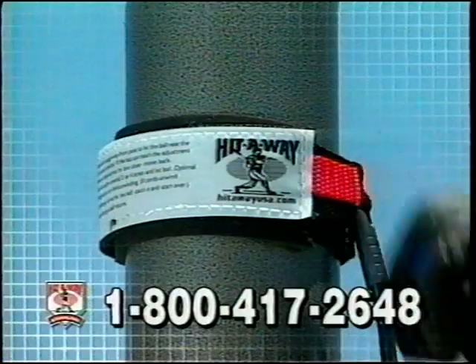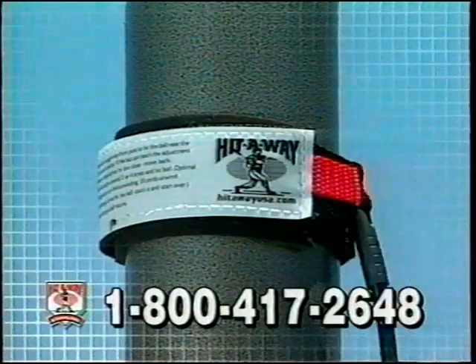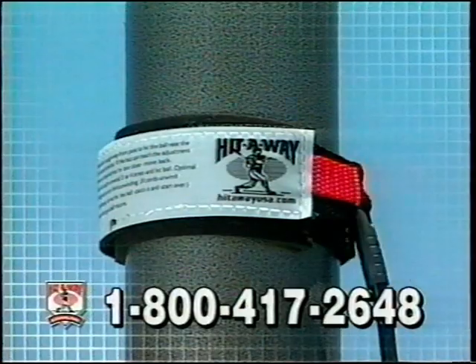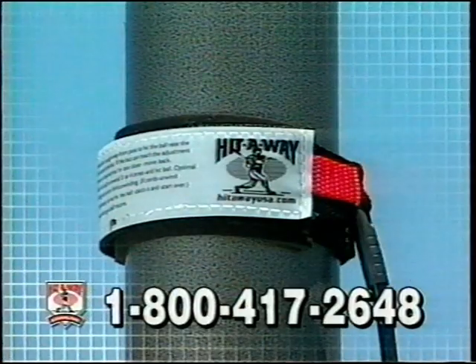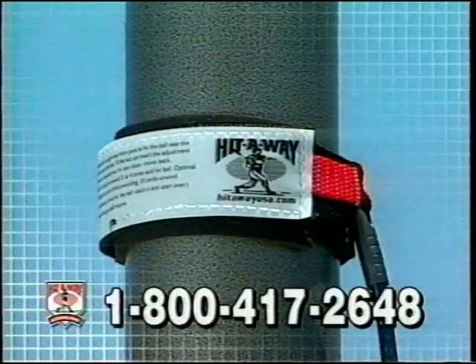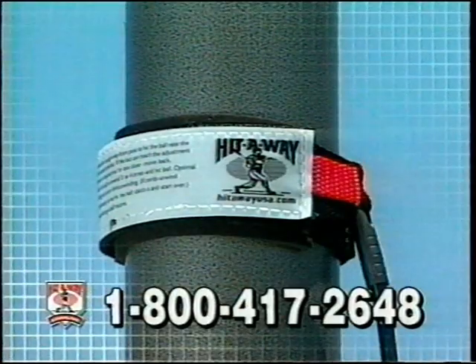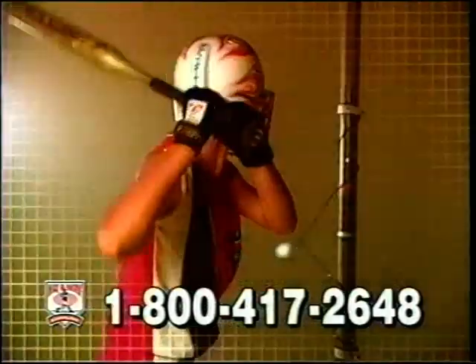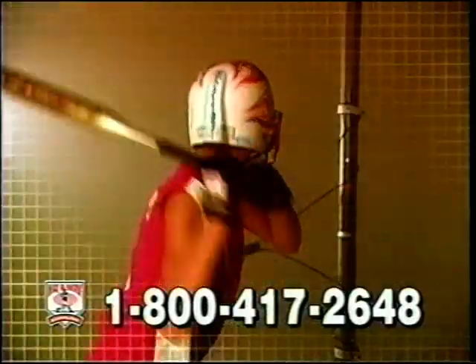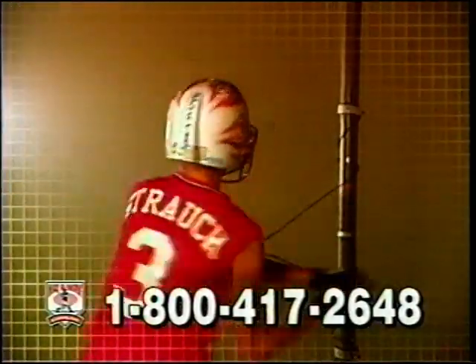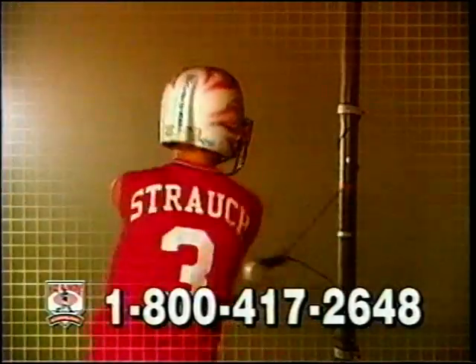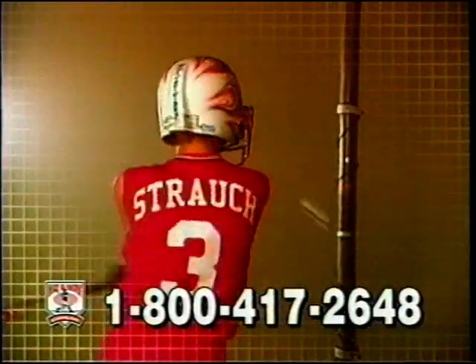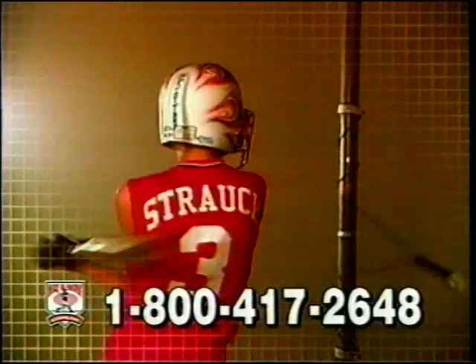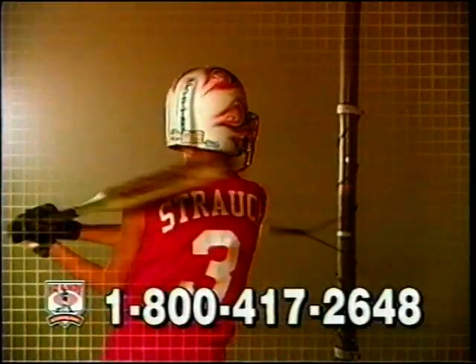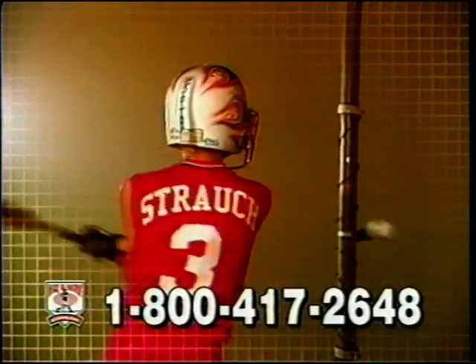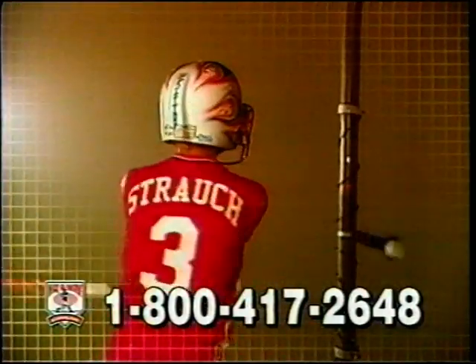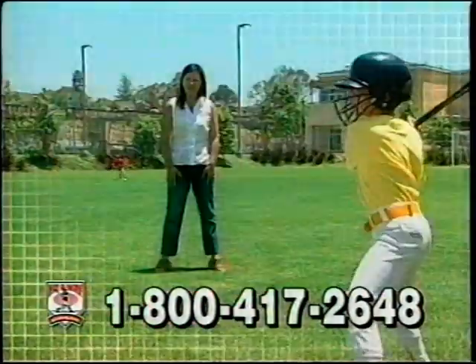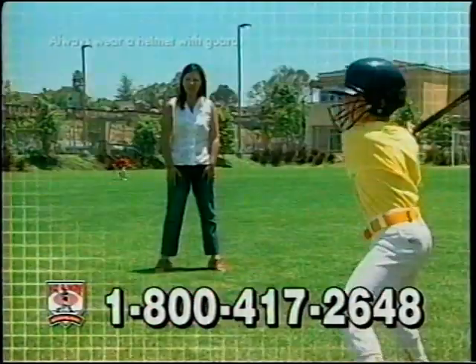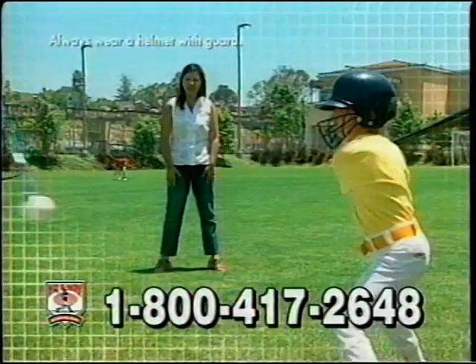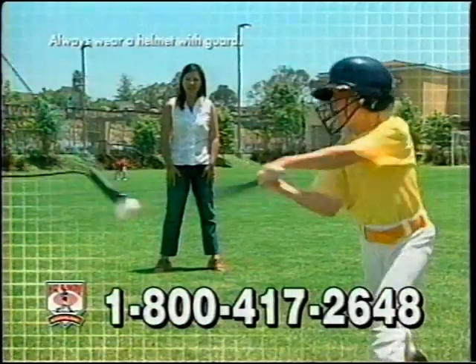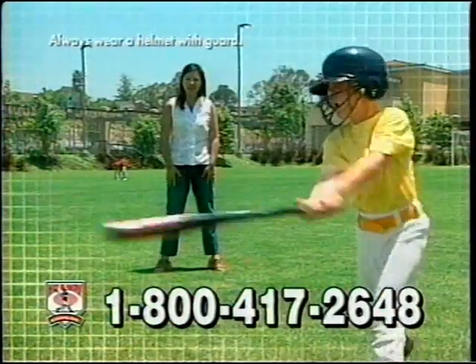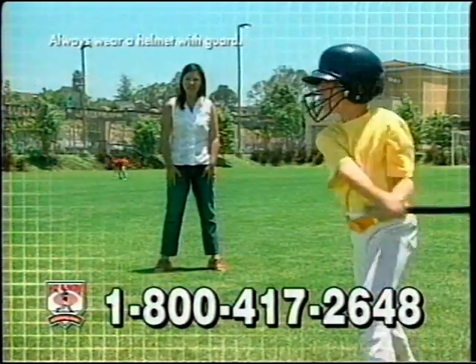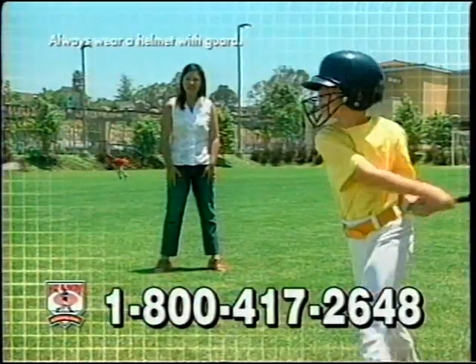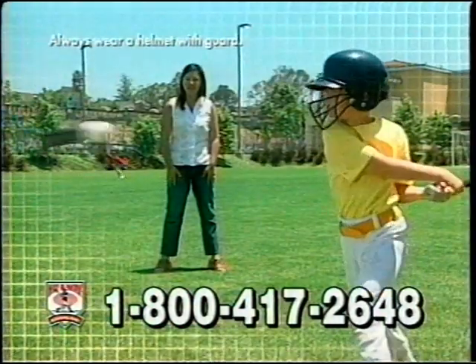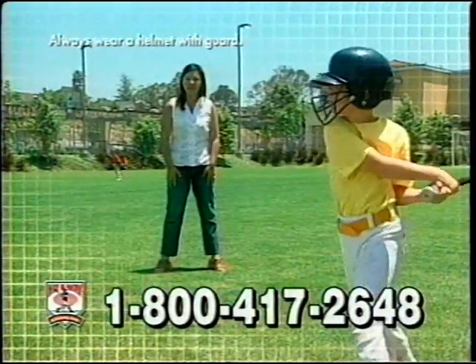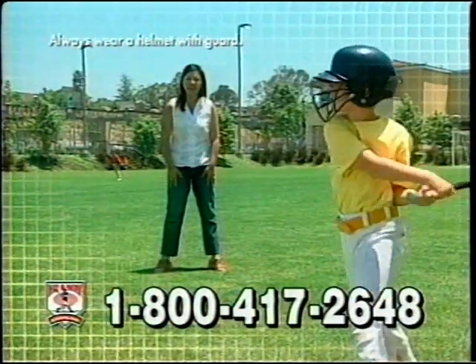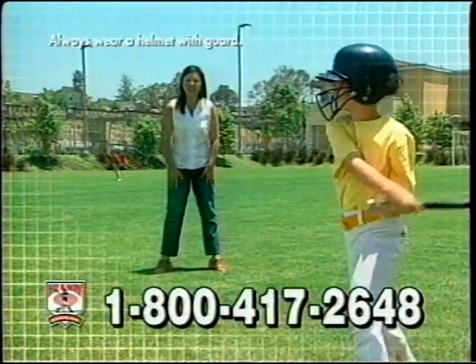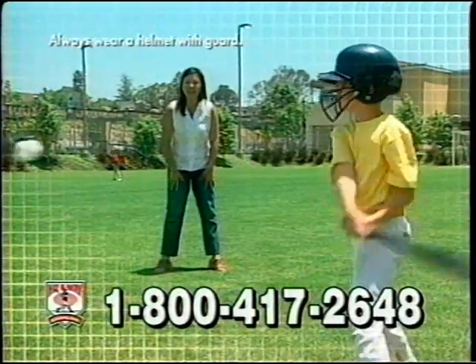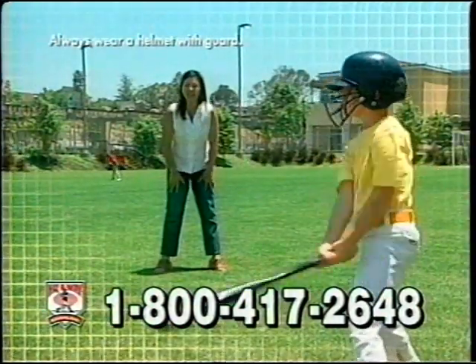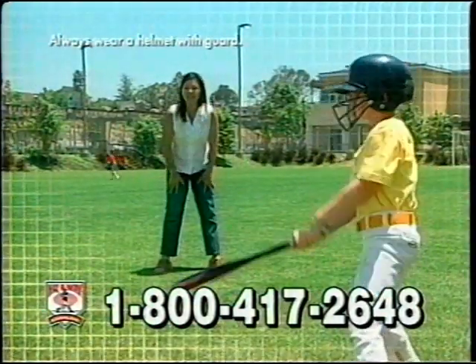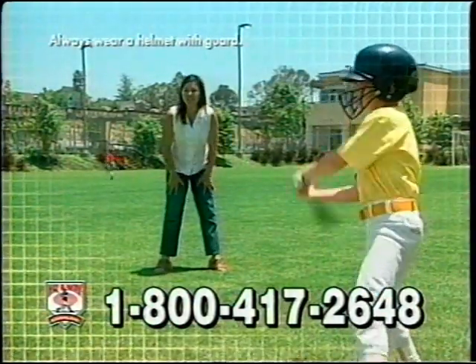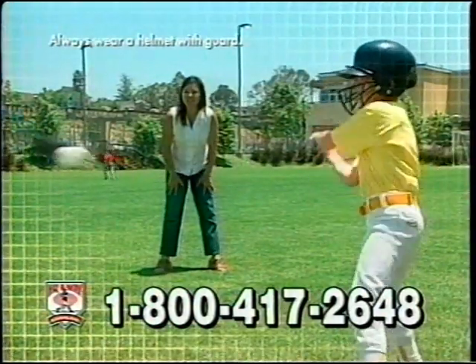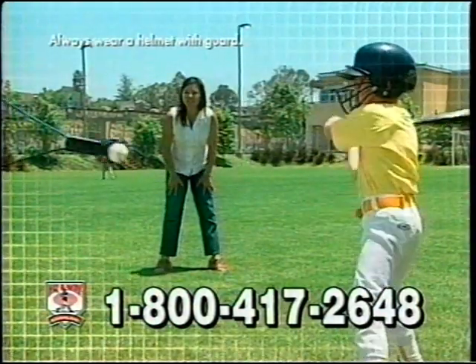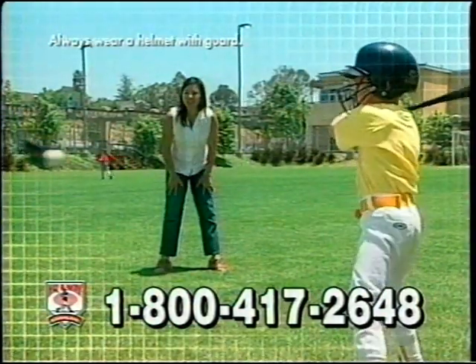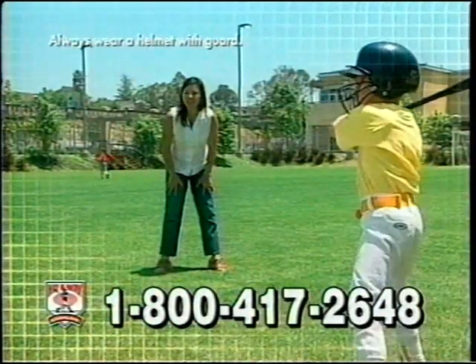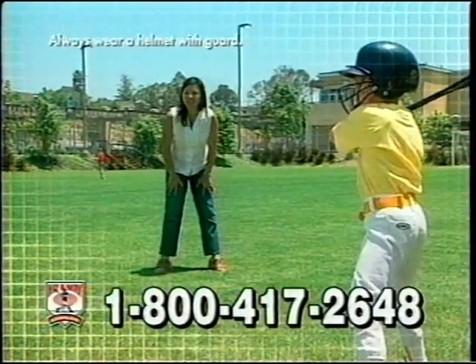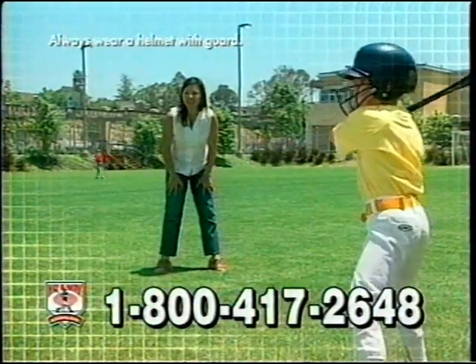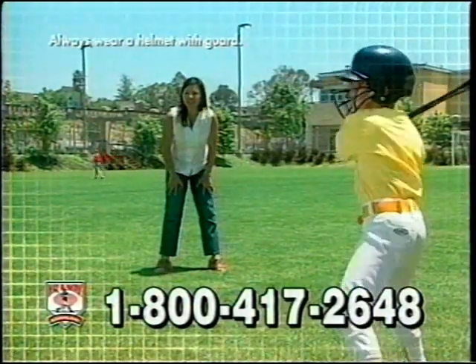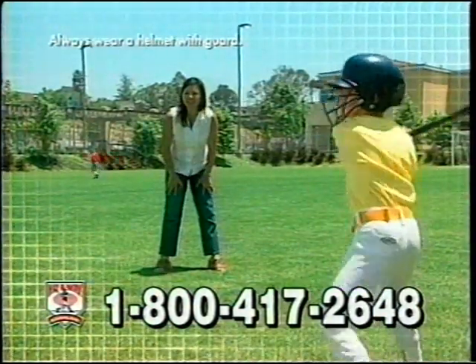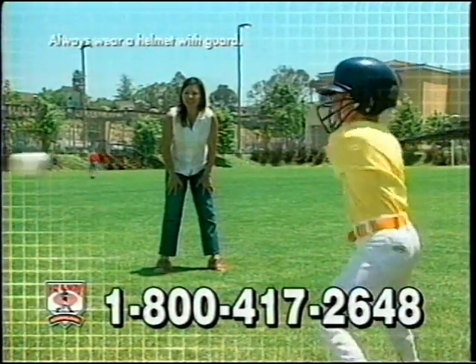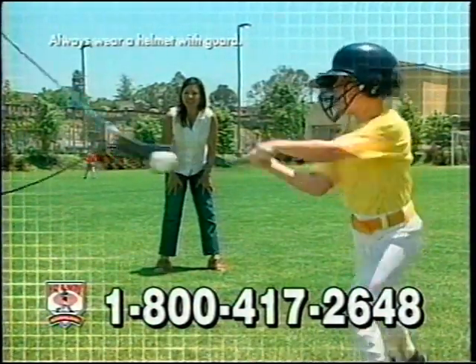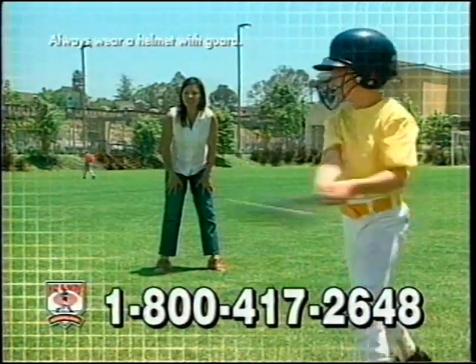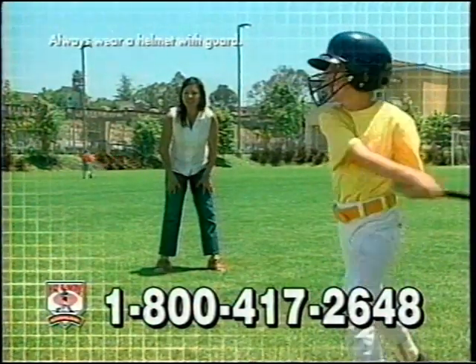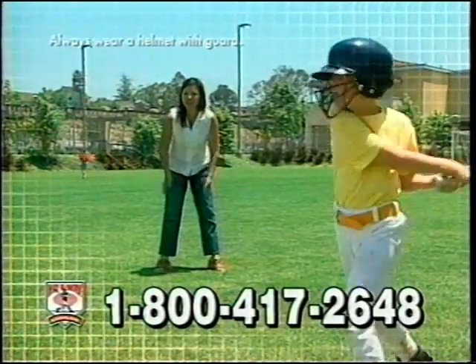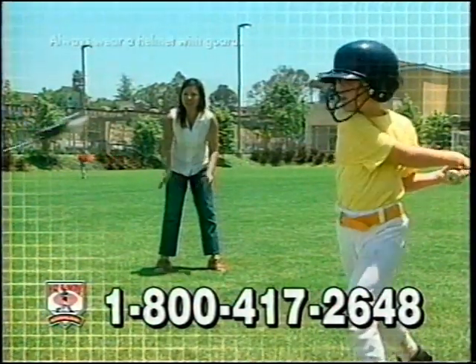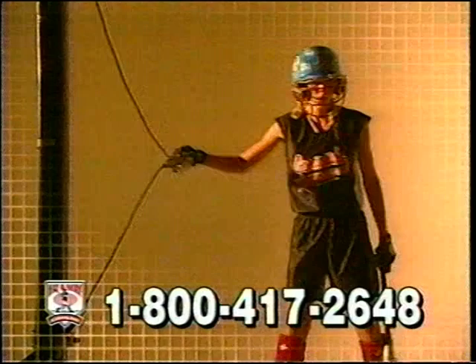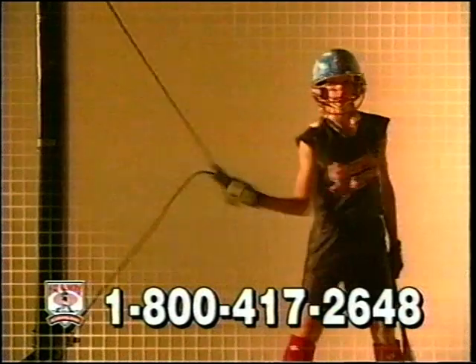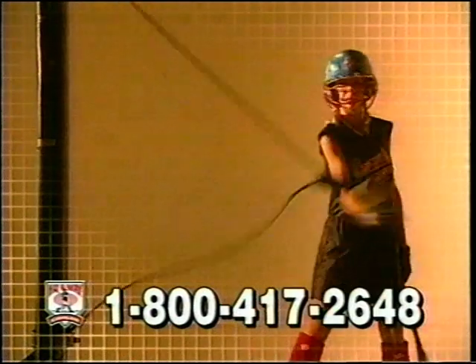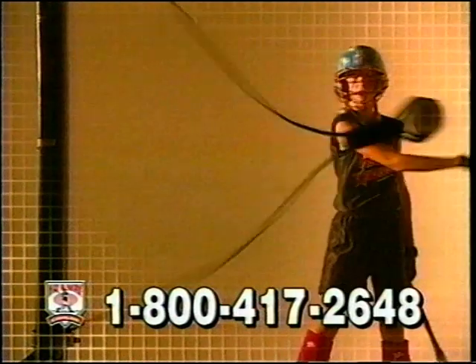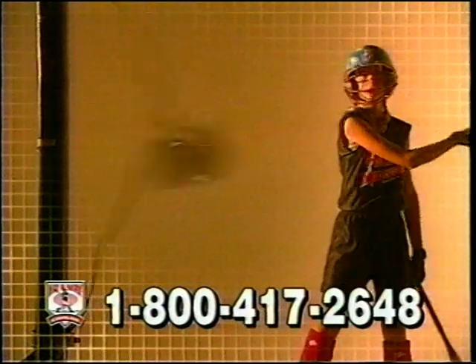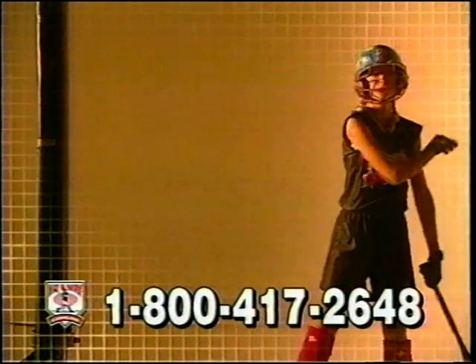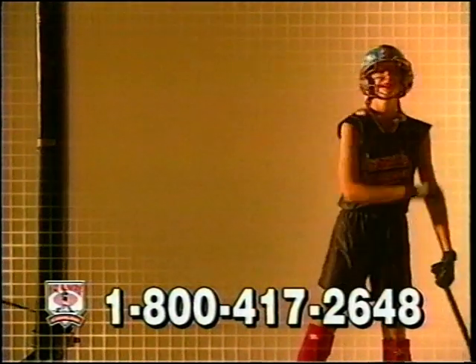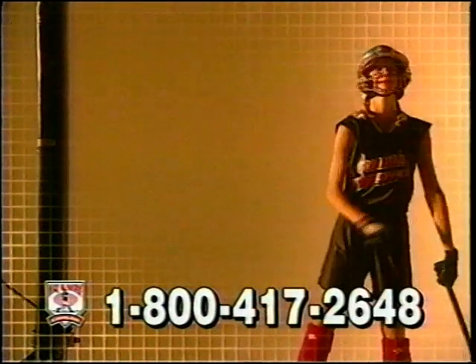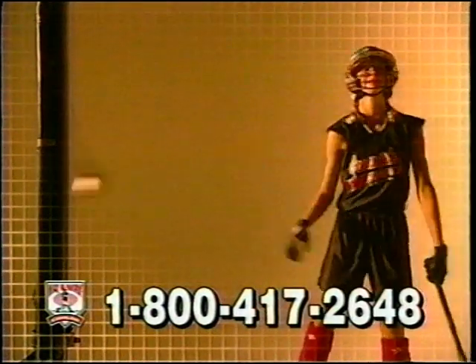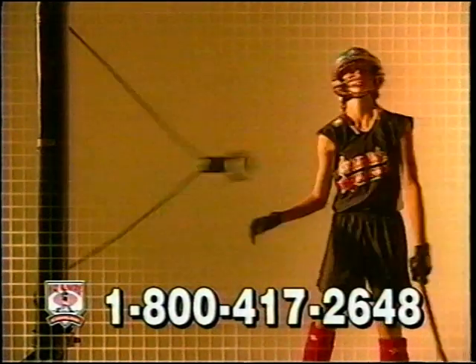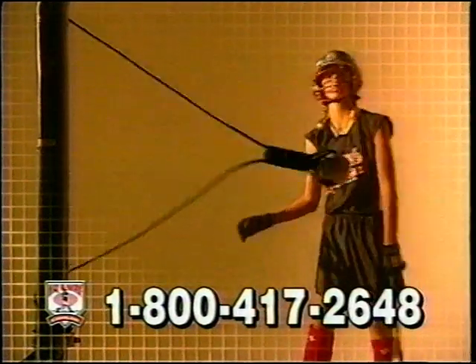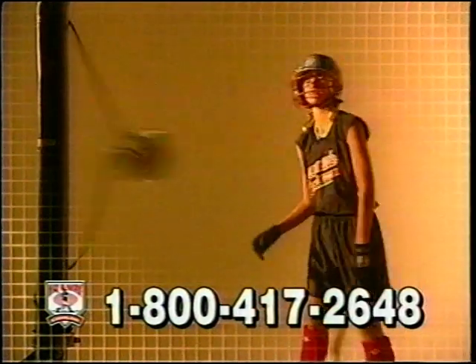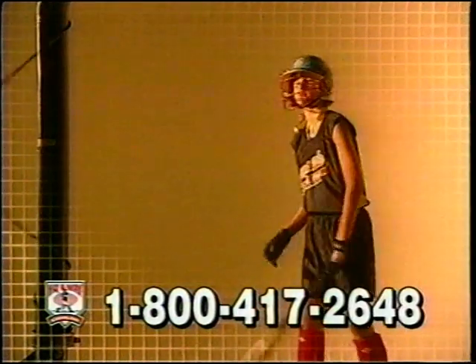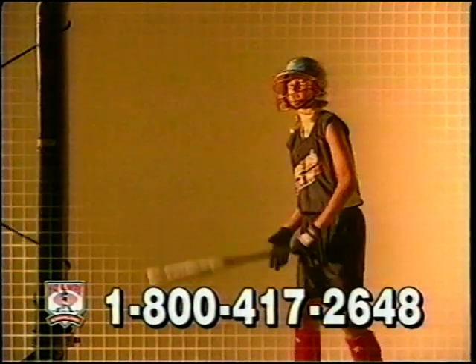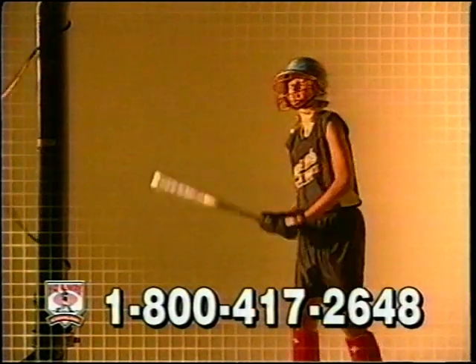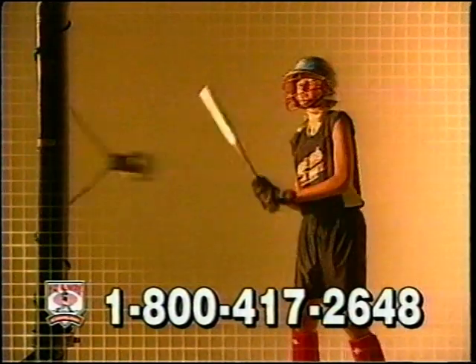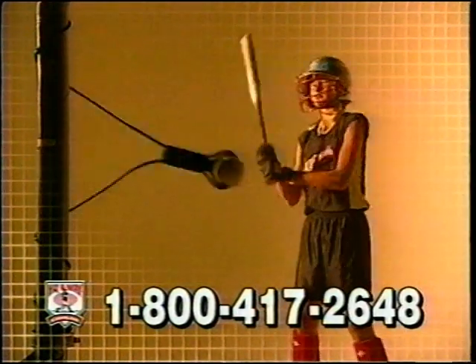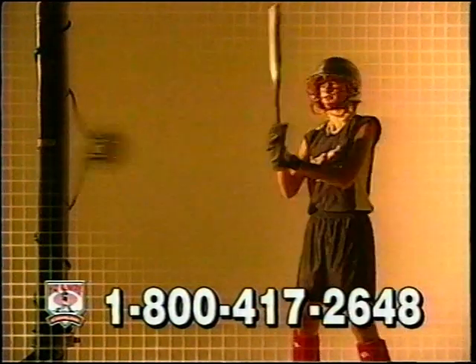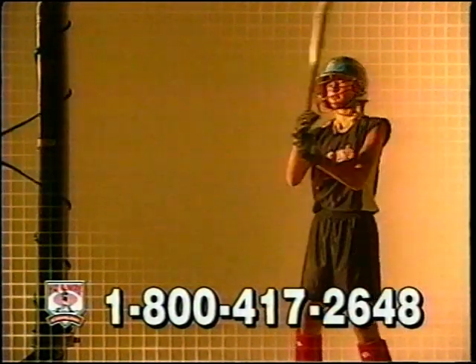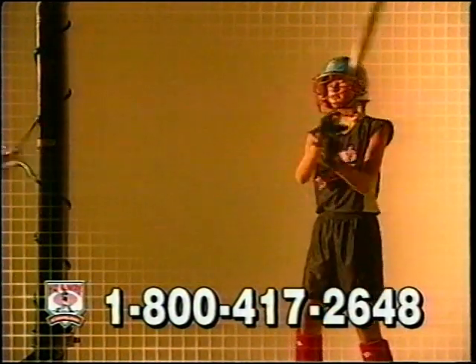...or pole, and can be used indoors or out, with no need for a net, cage, or fence. Throw the ball away from you, and here's the pitch.